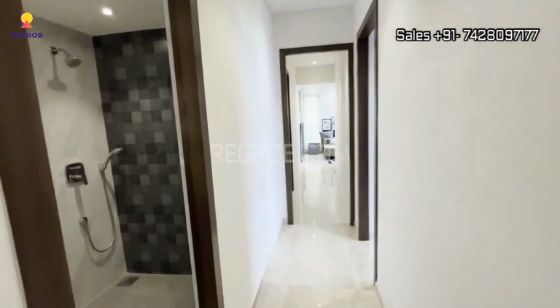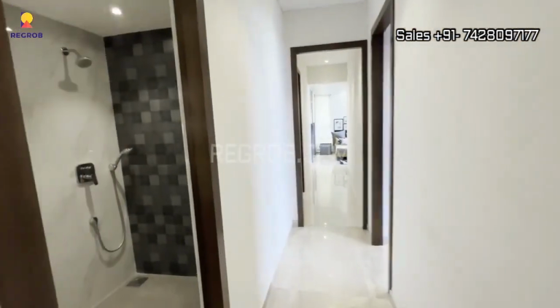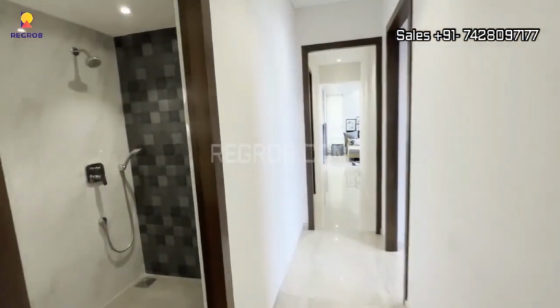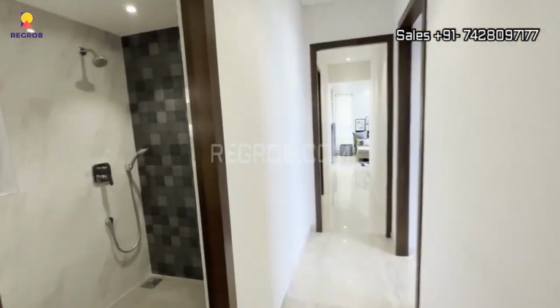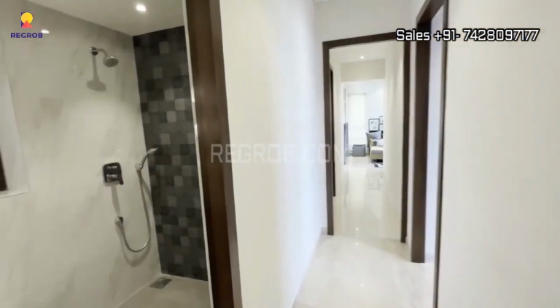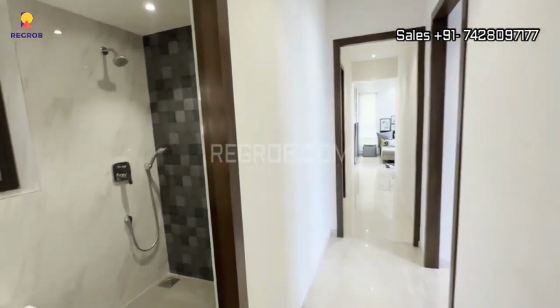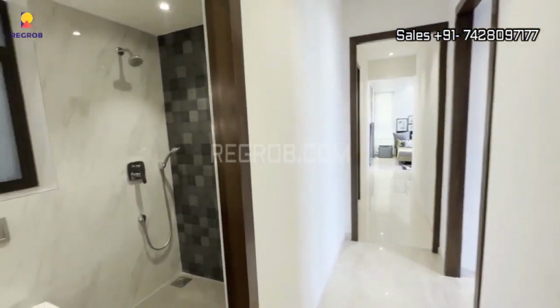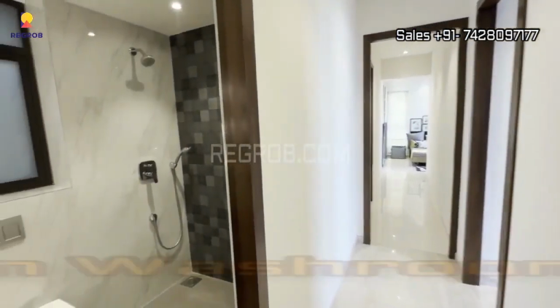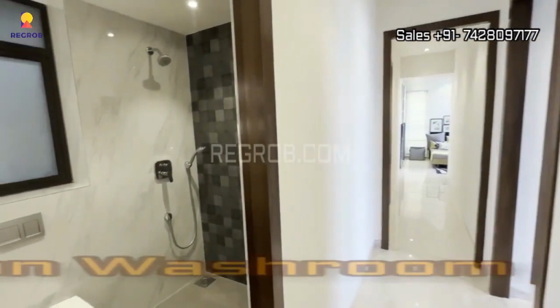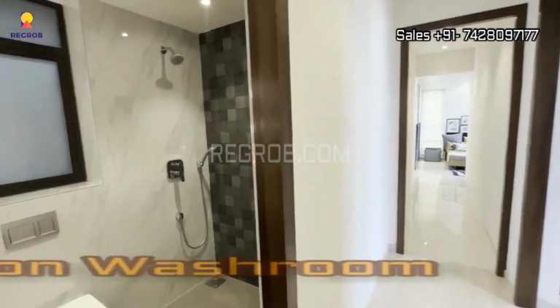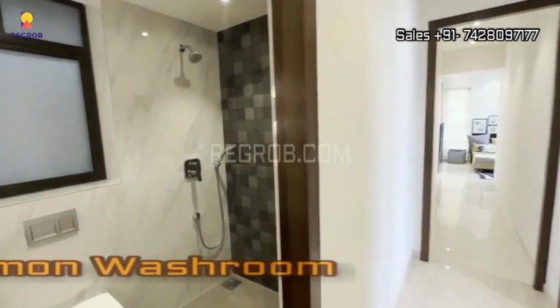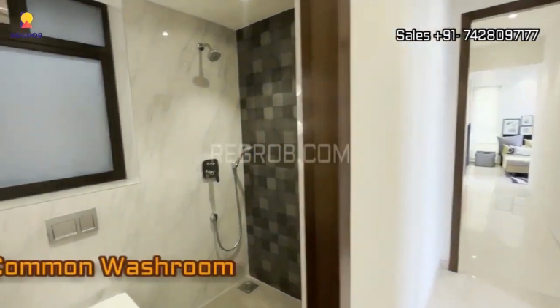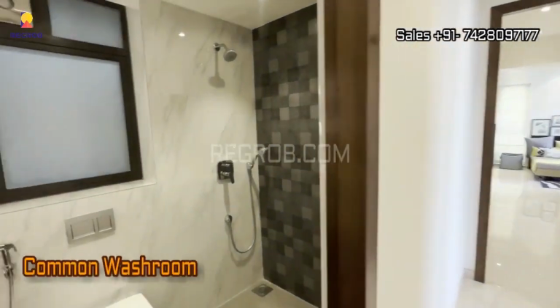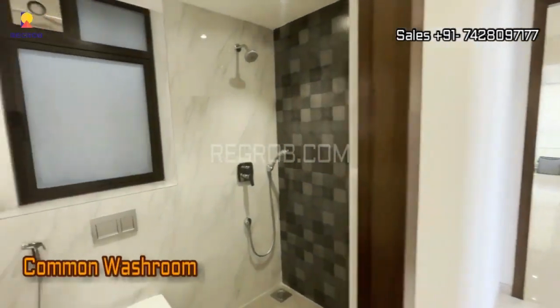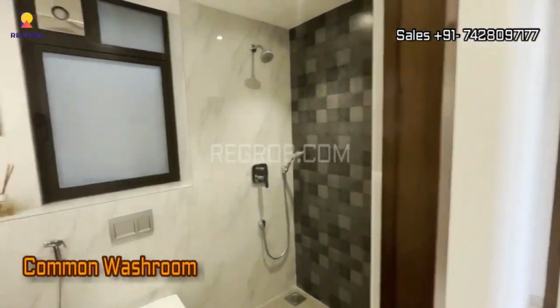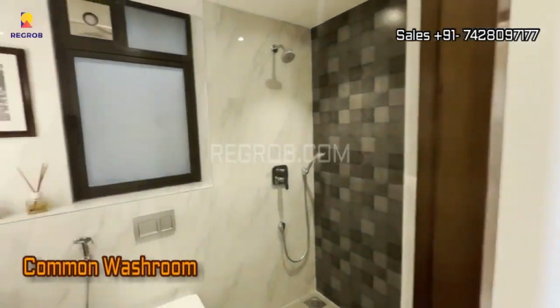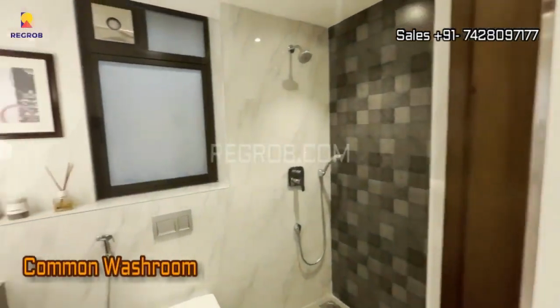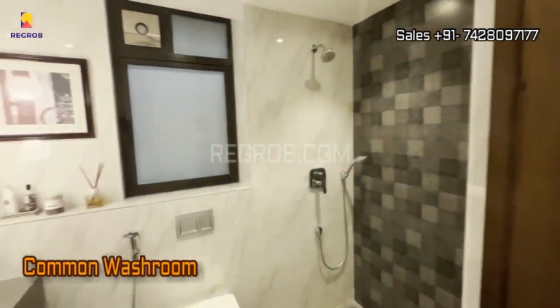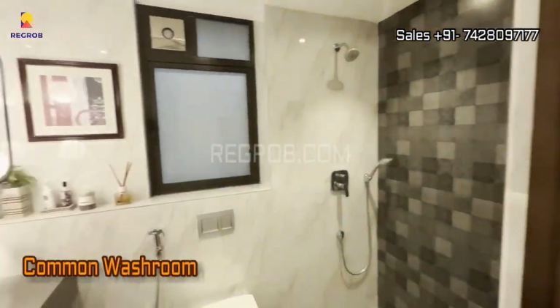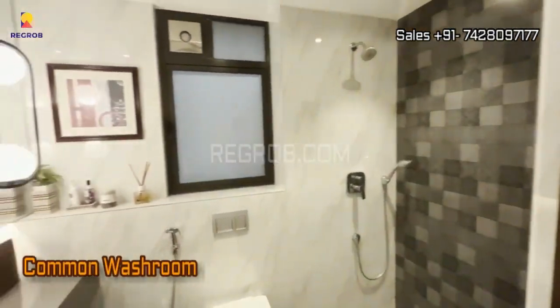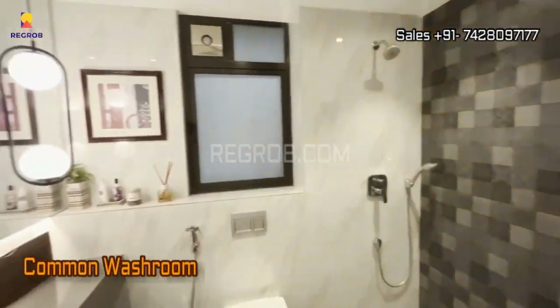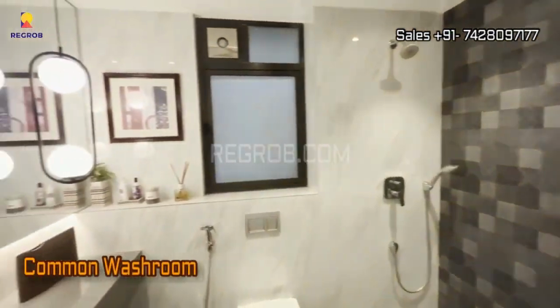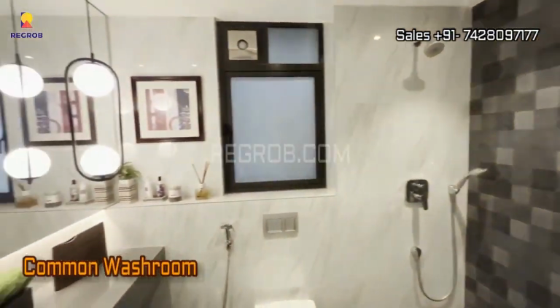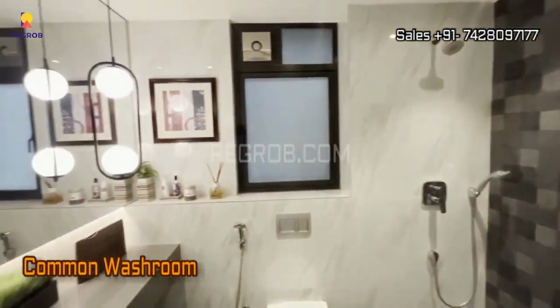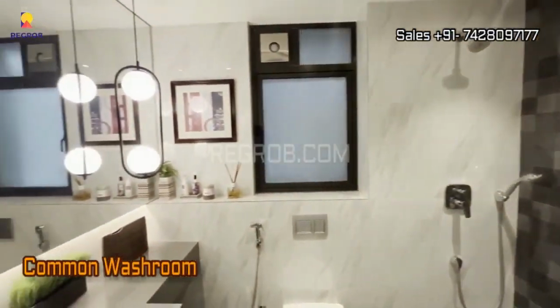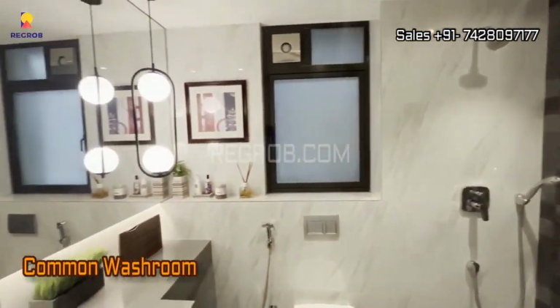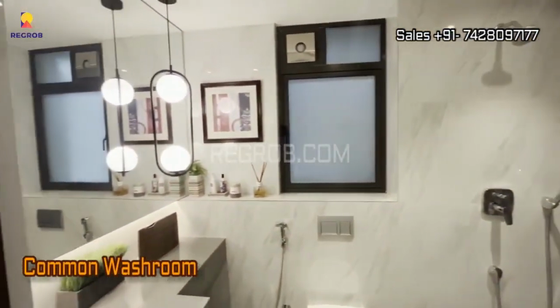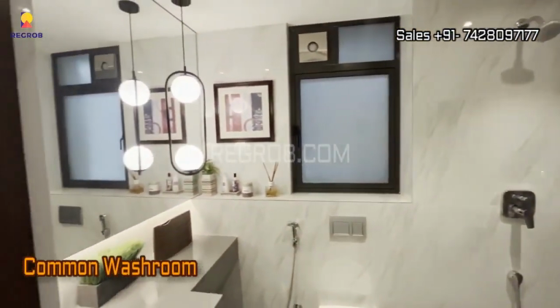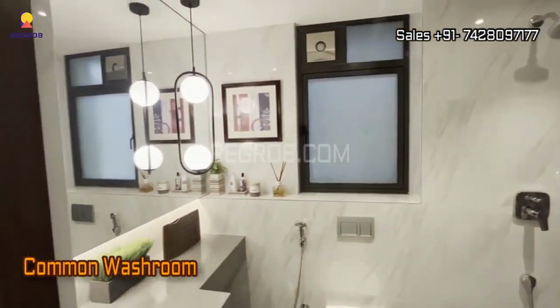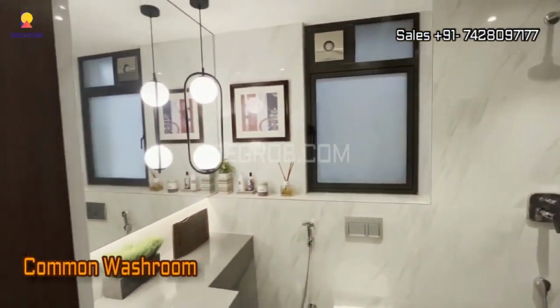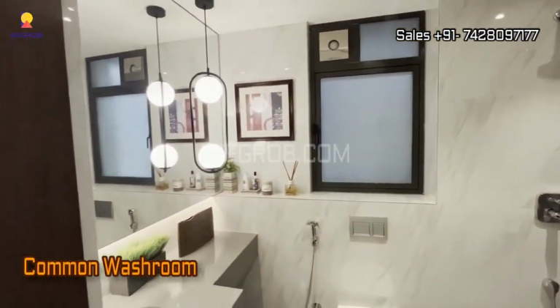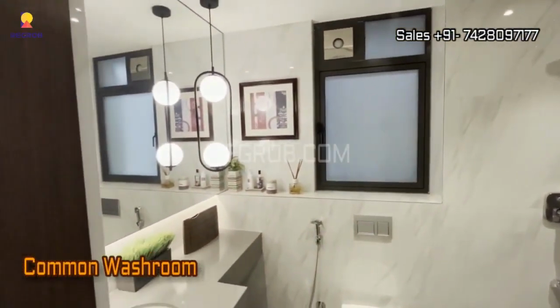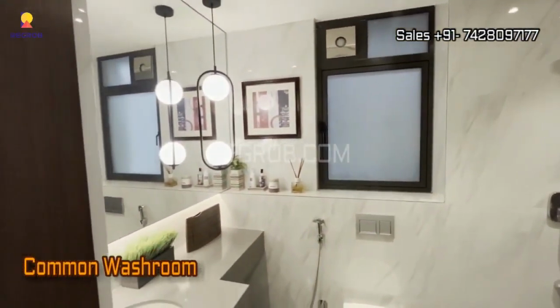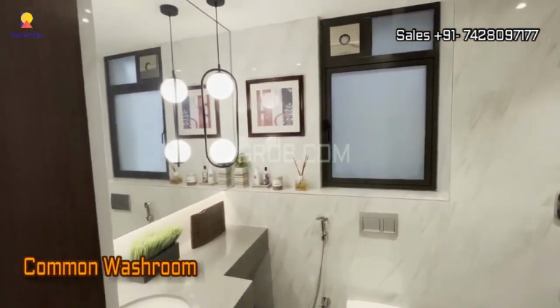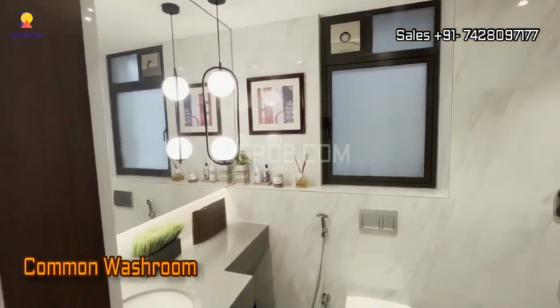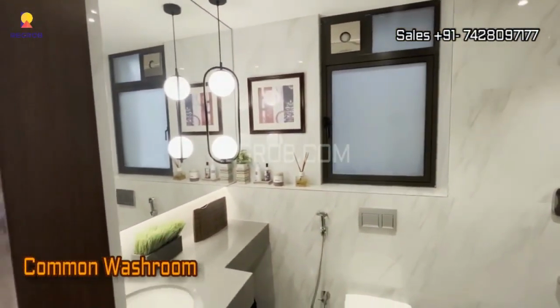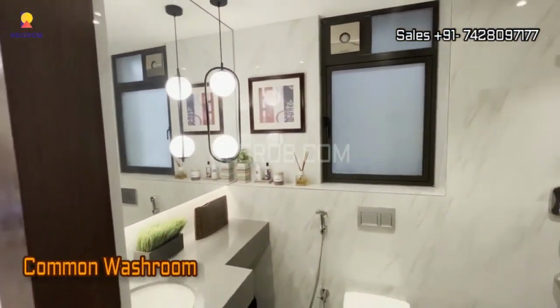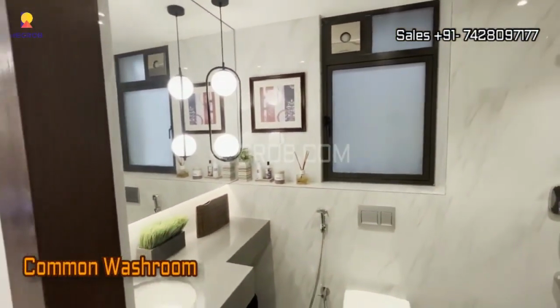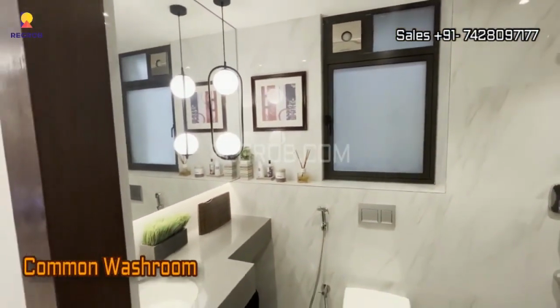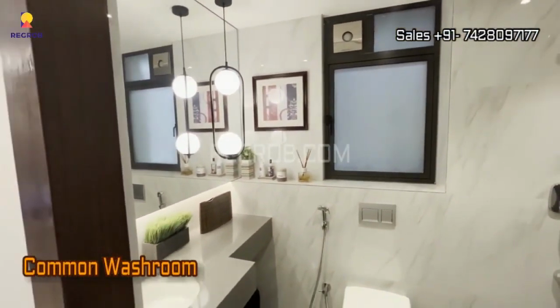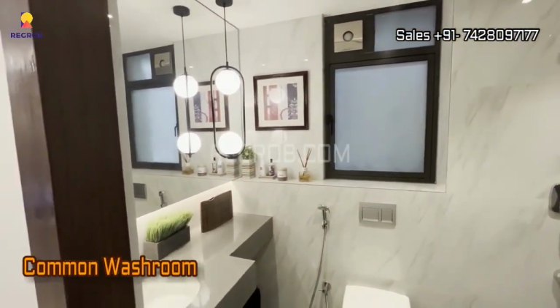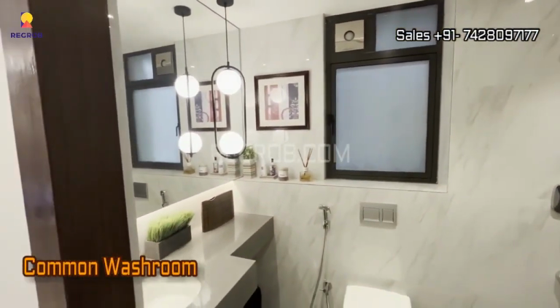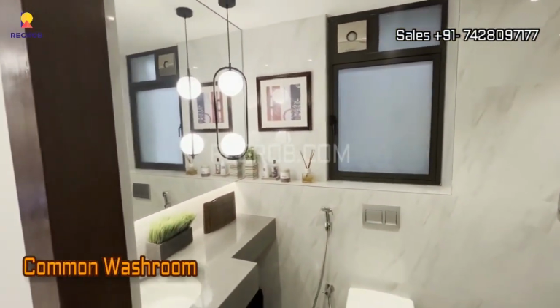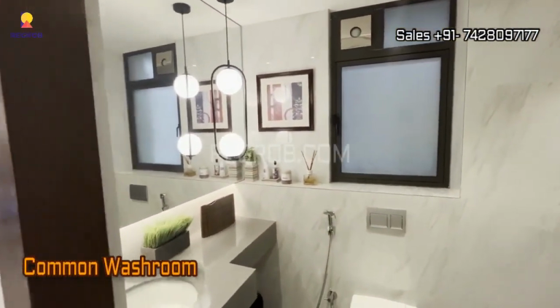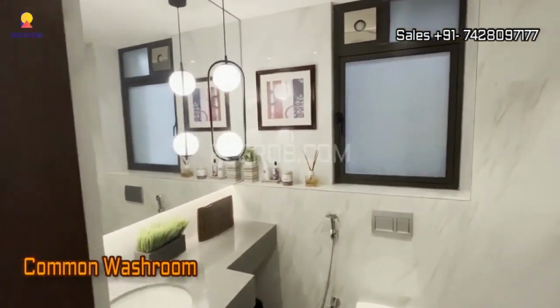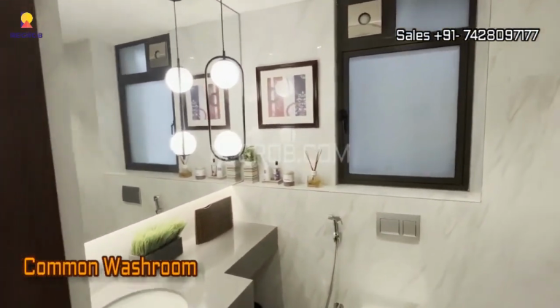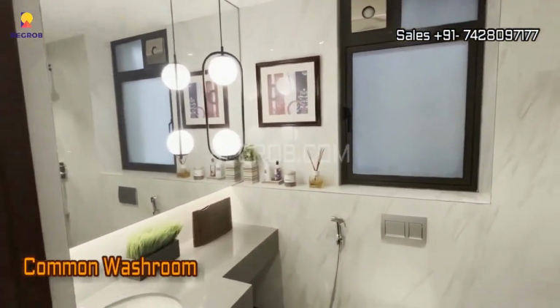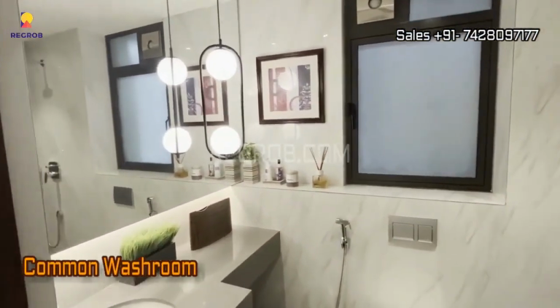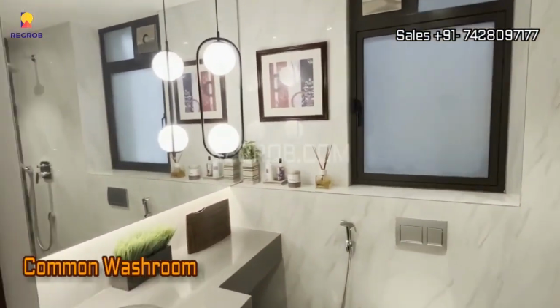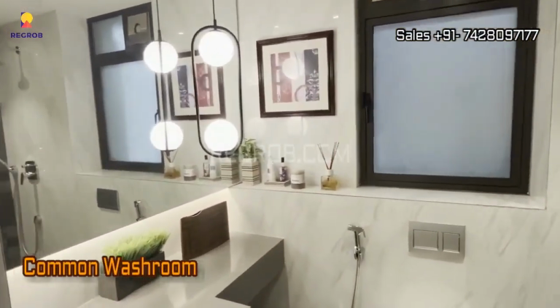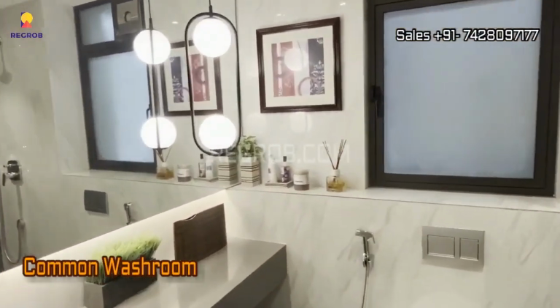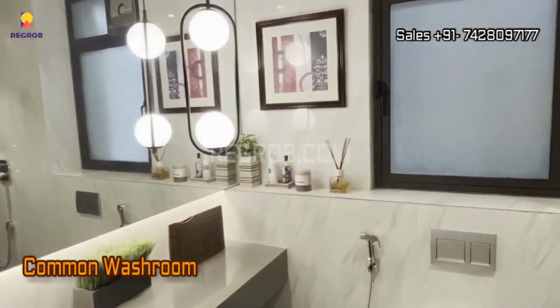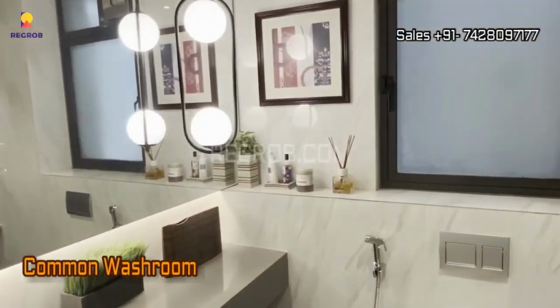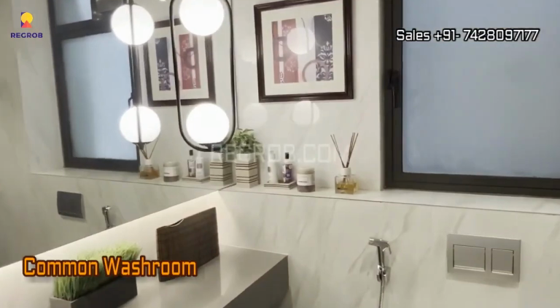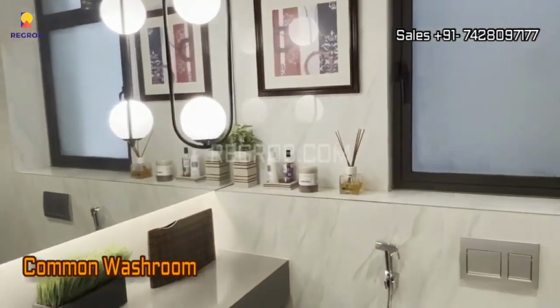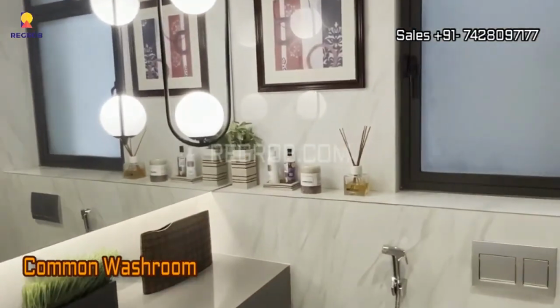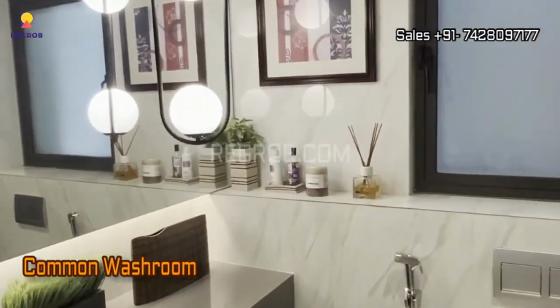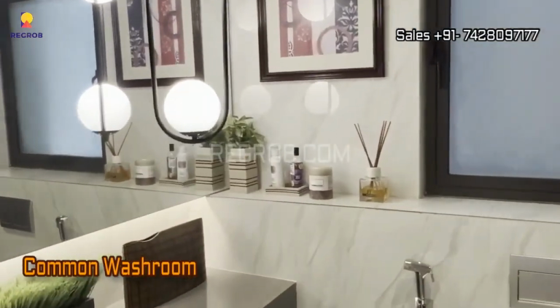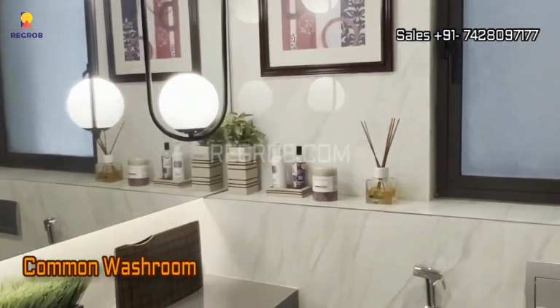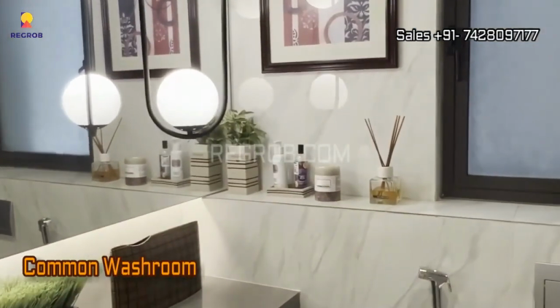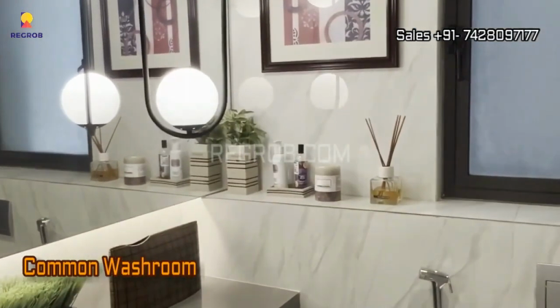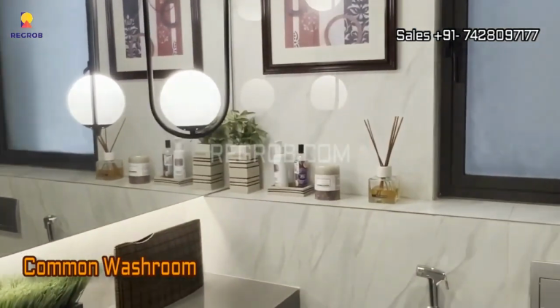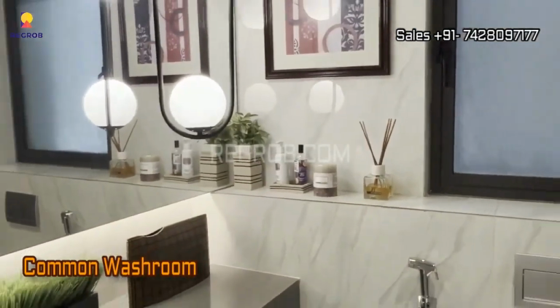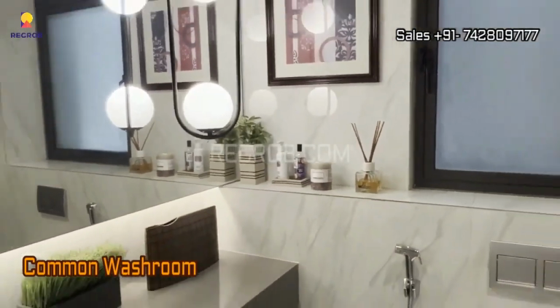Let's continue our exploration. Behold the common washroom, fully equipped with ultra-modern sanitary fittings and gracefully designed interiors.